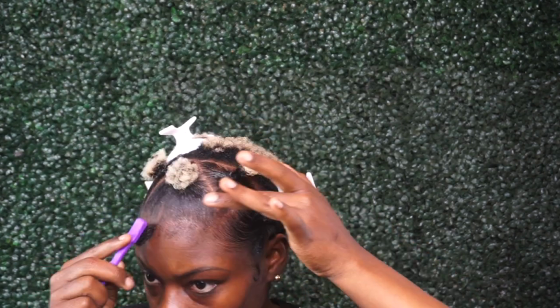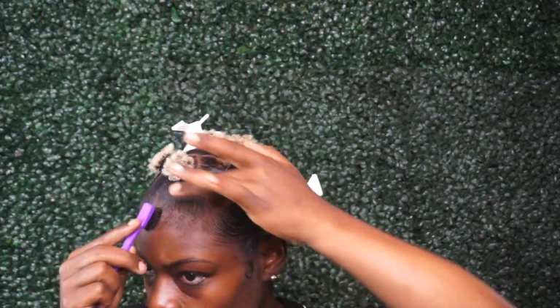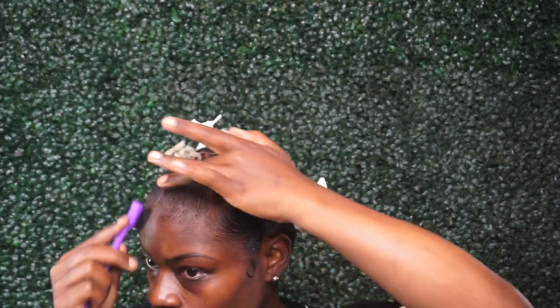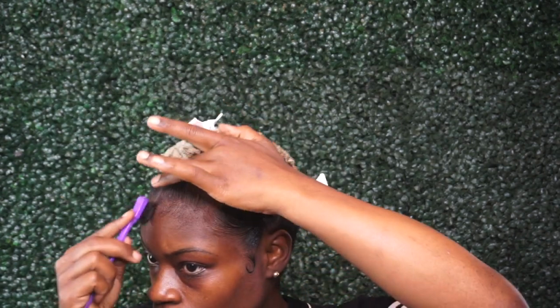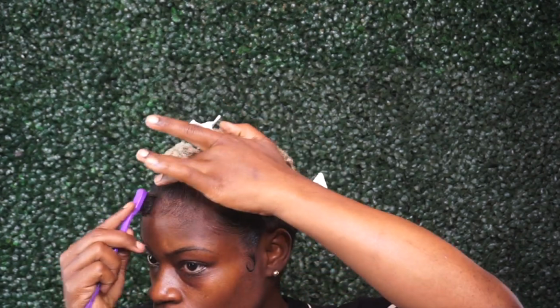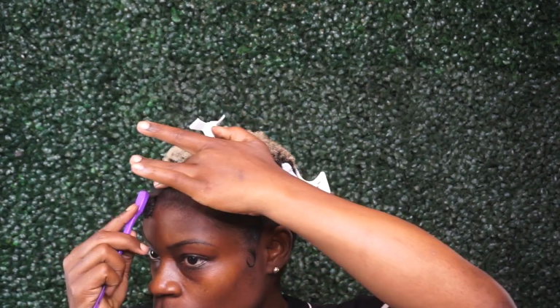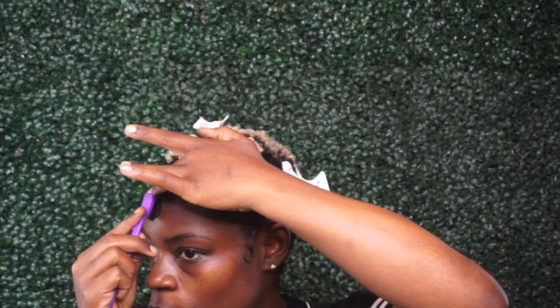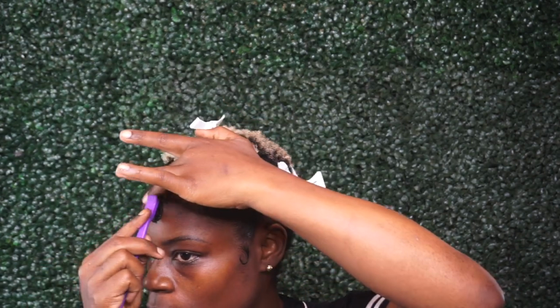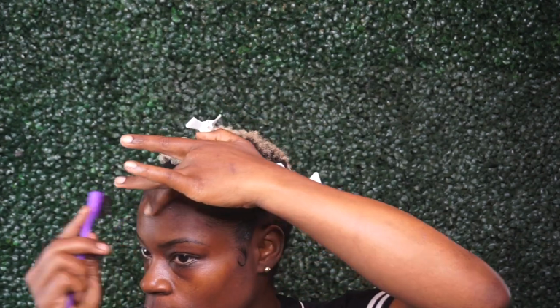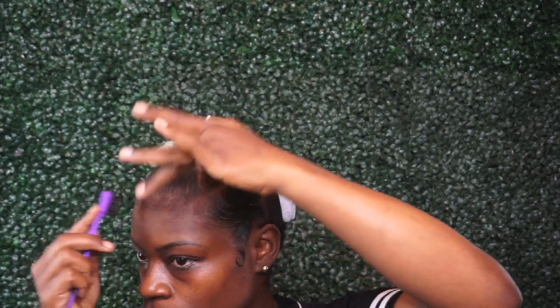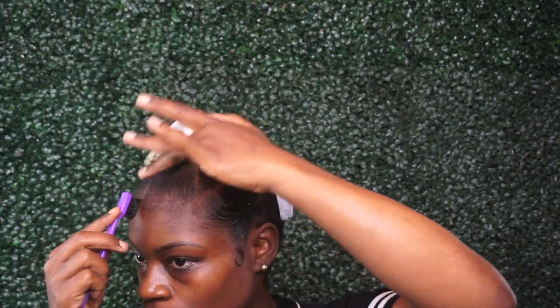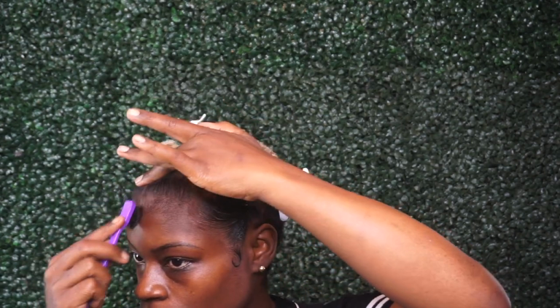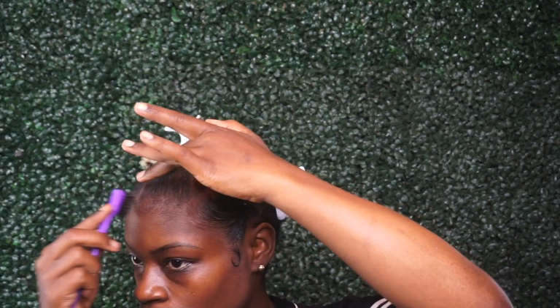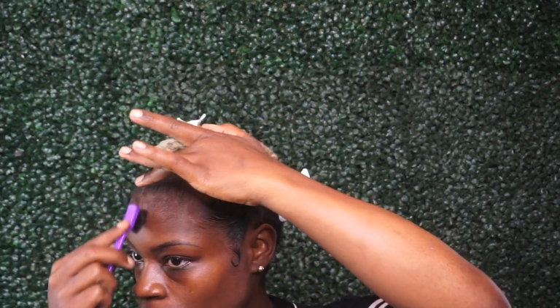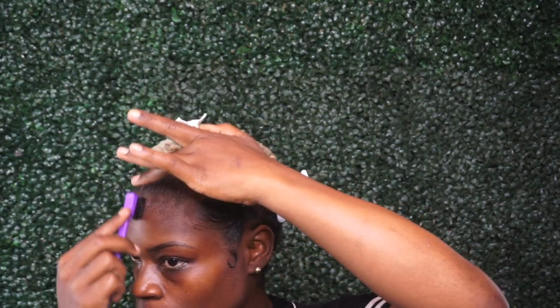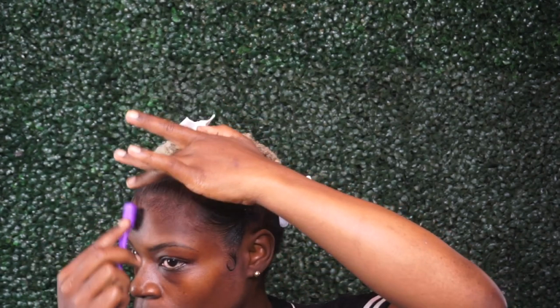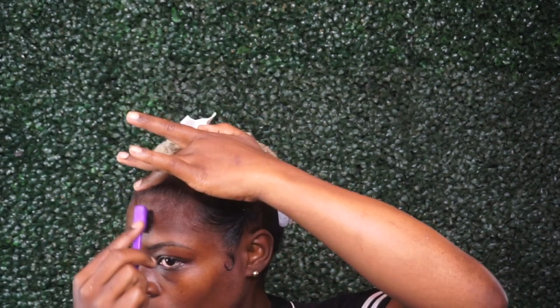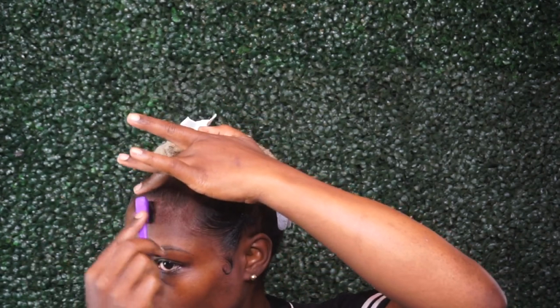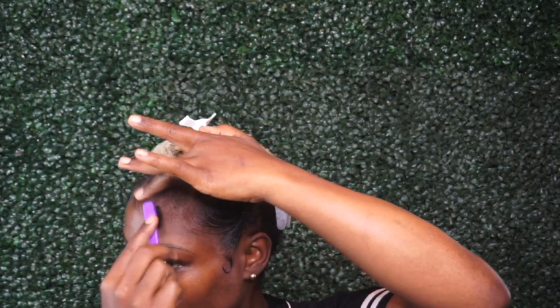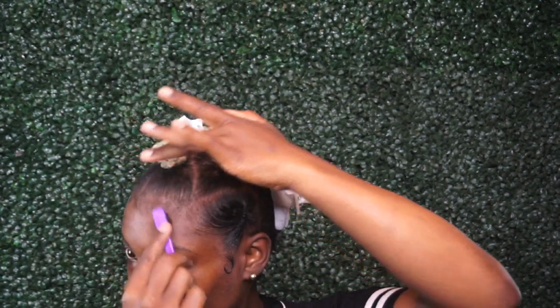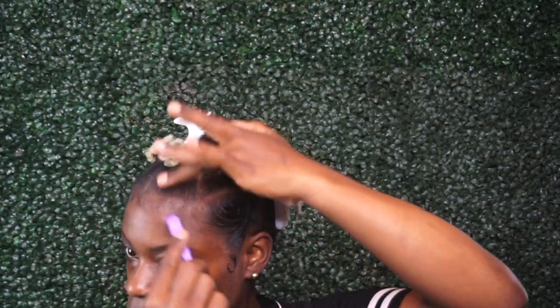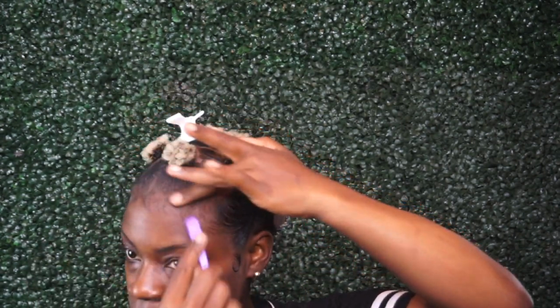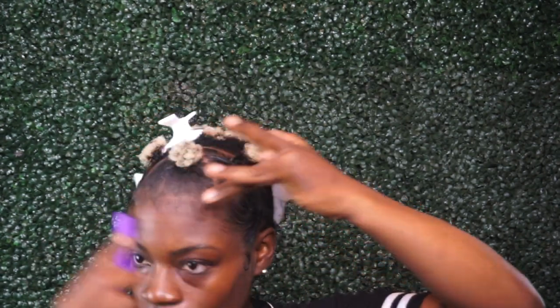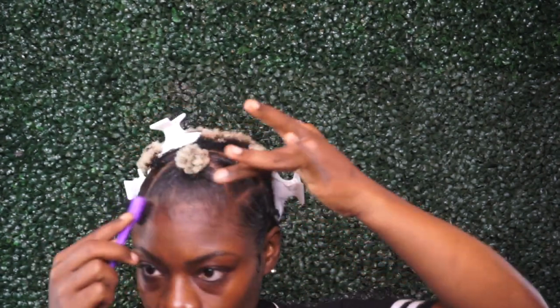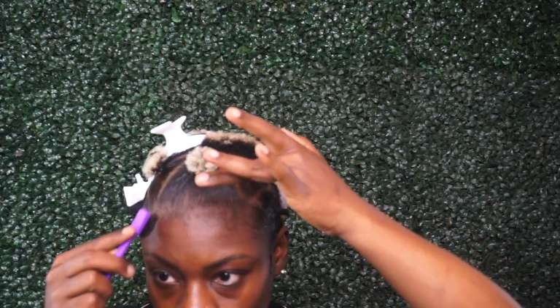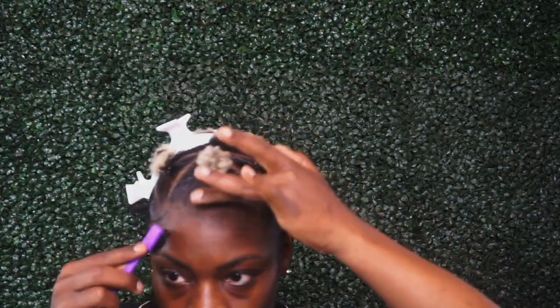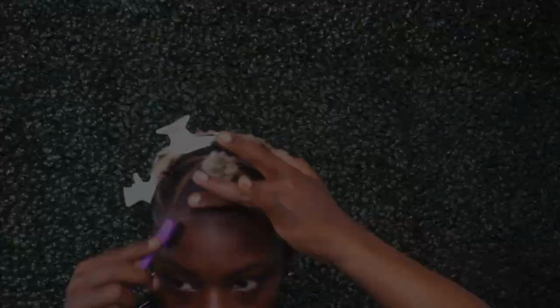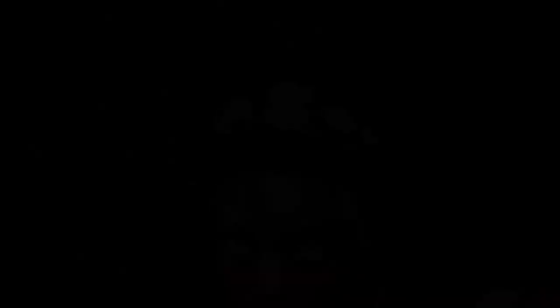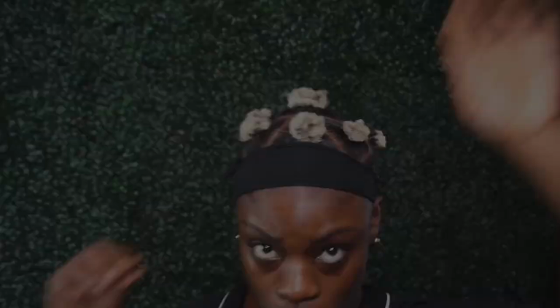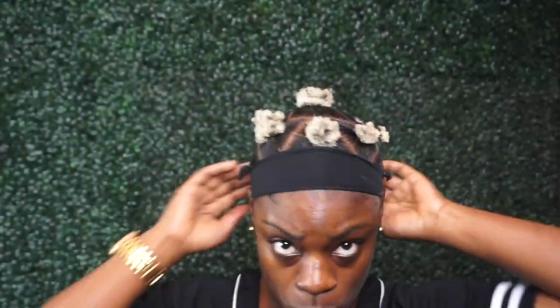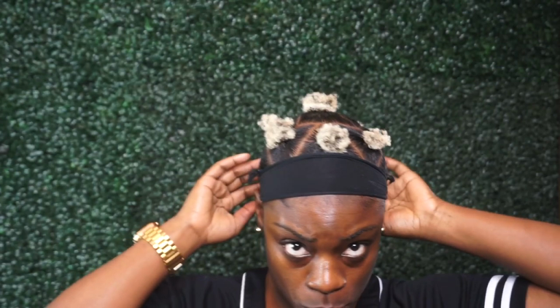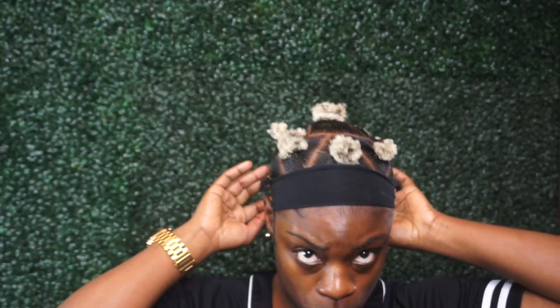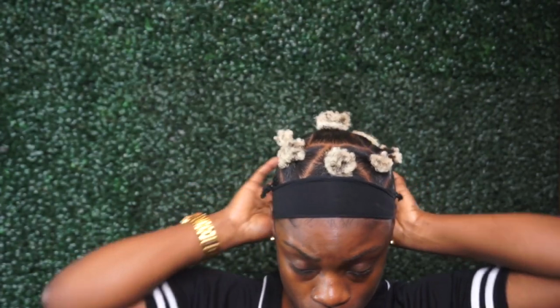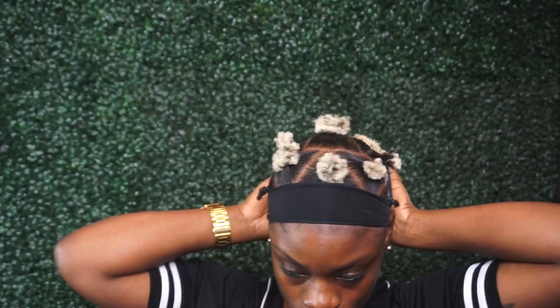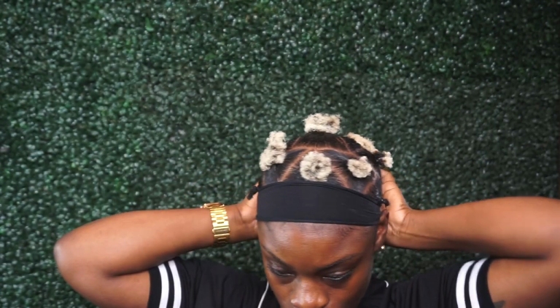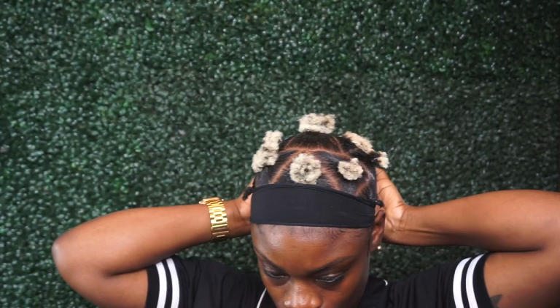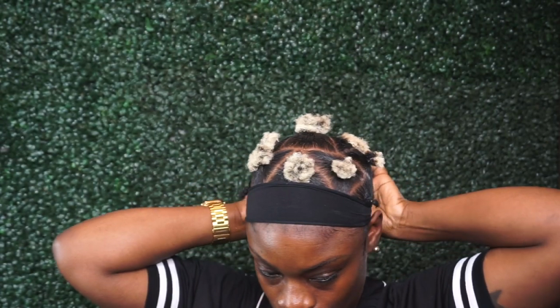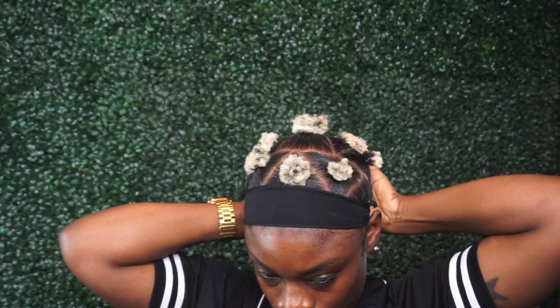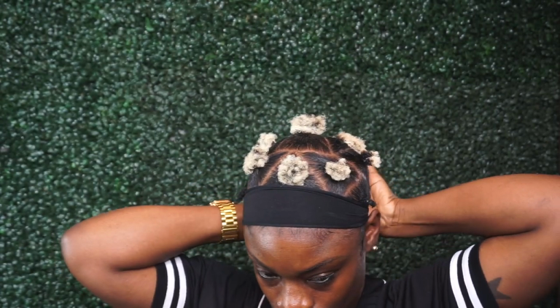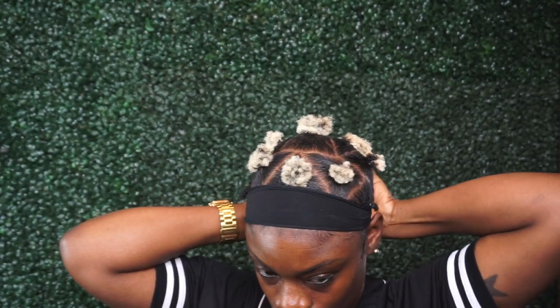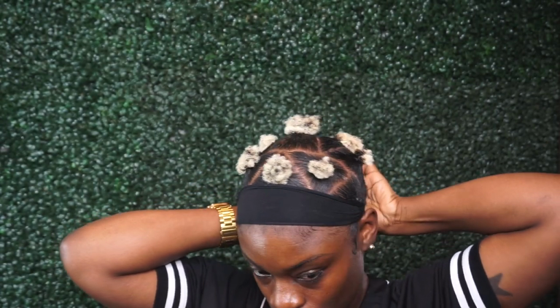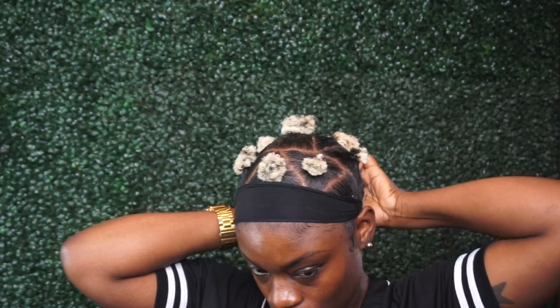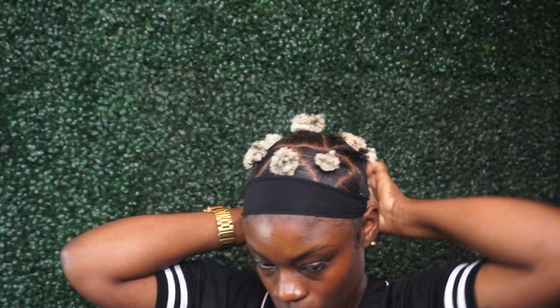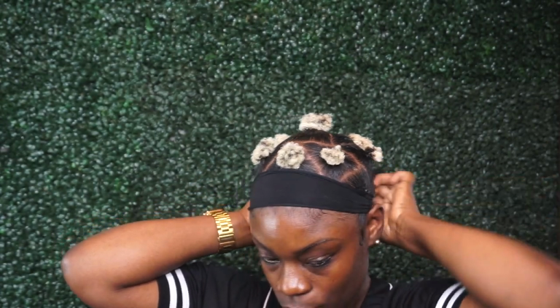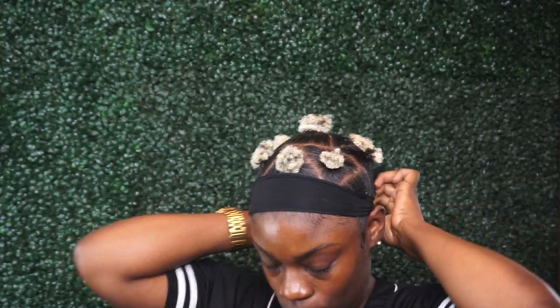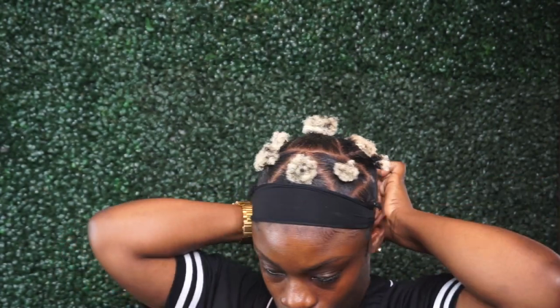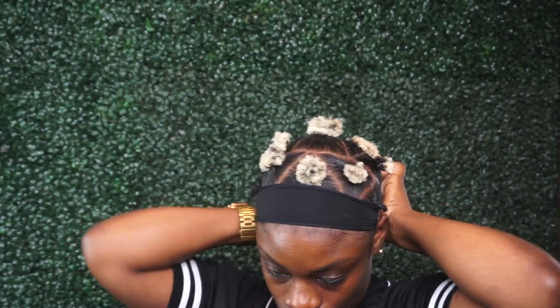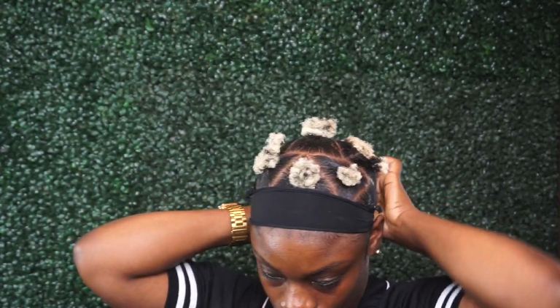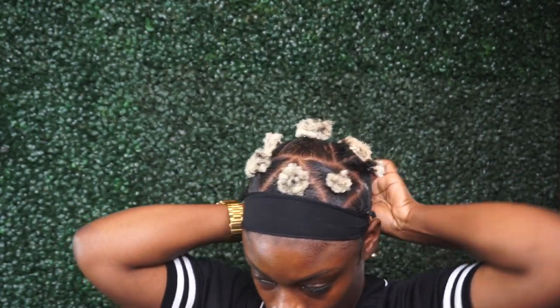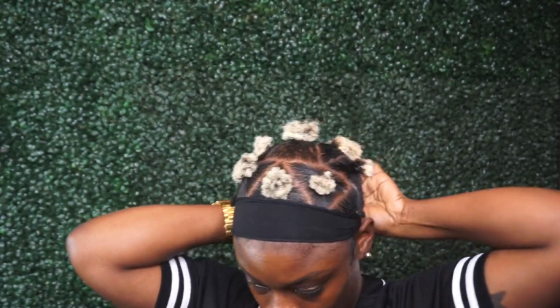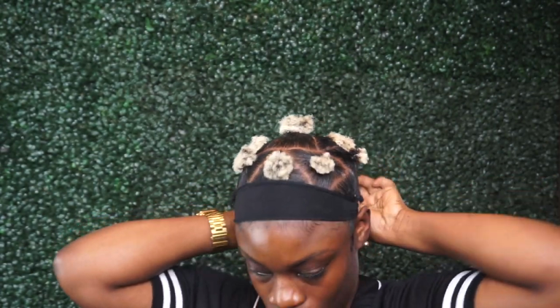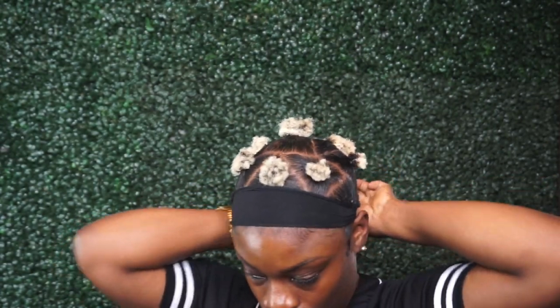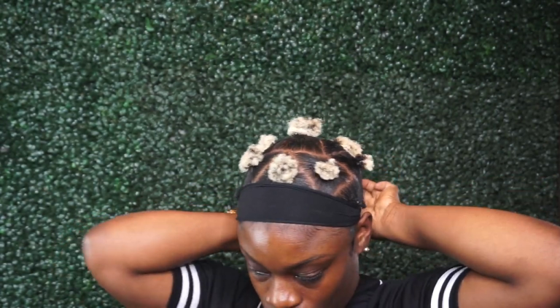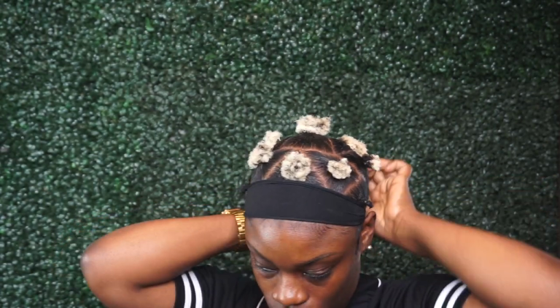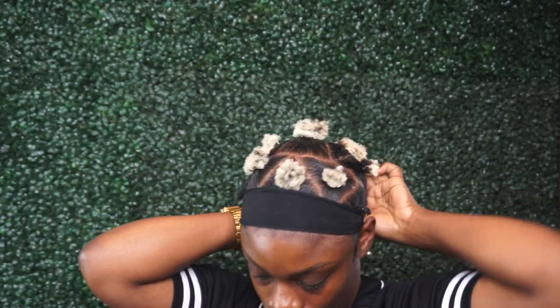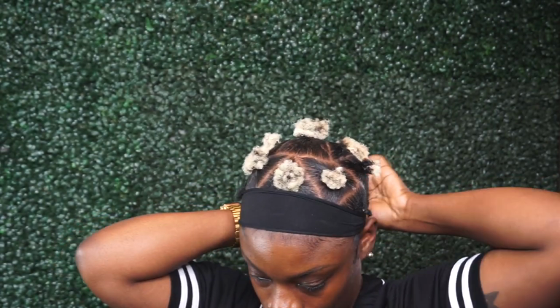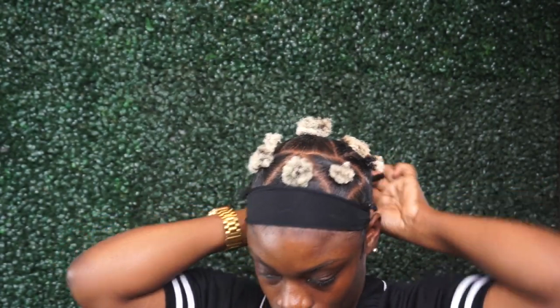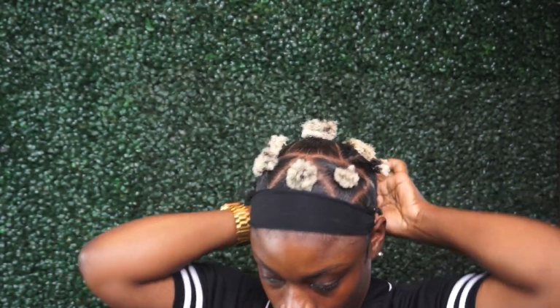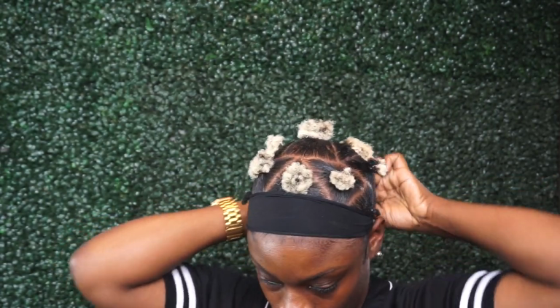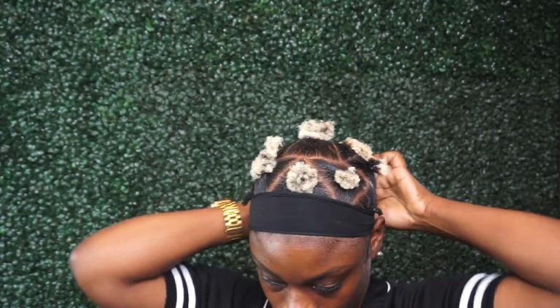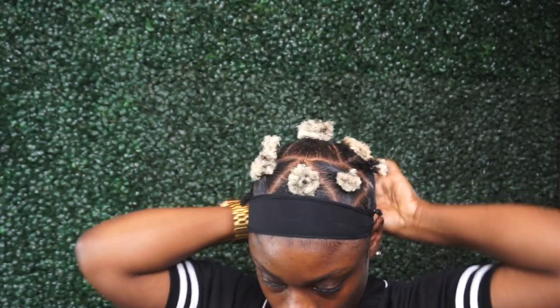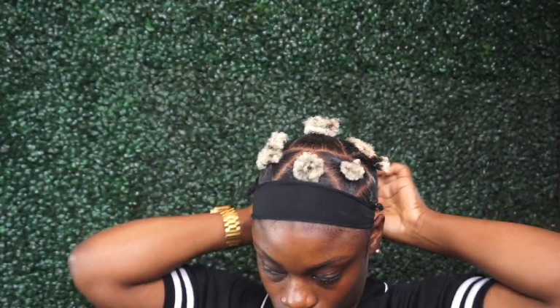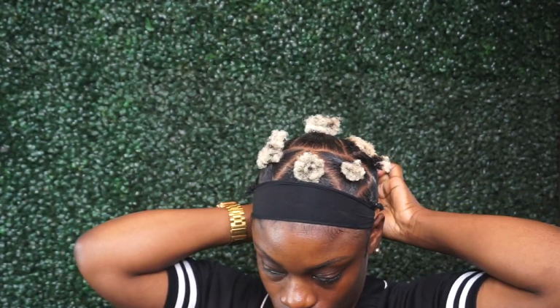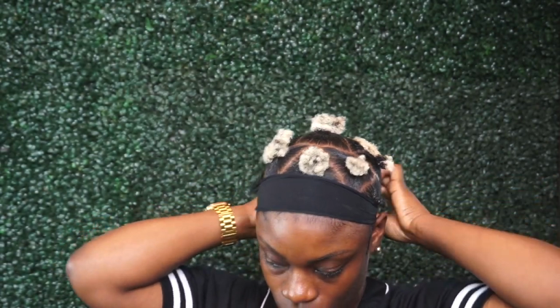Now I'm just laying down my edges, going back in with a head tie and tying it up. And here is the final result.